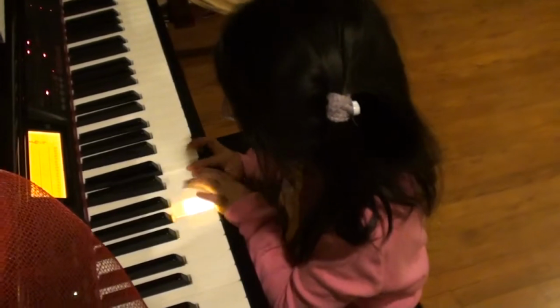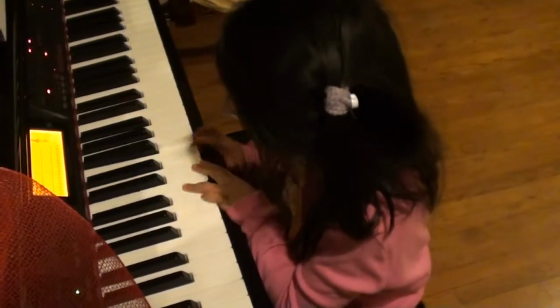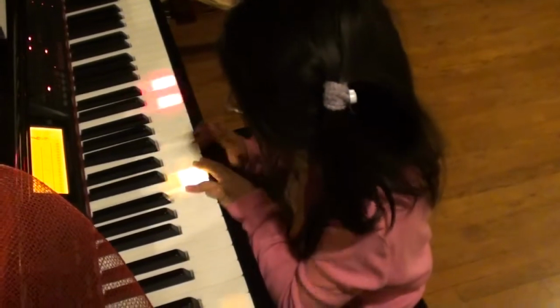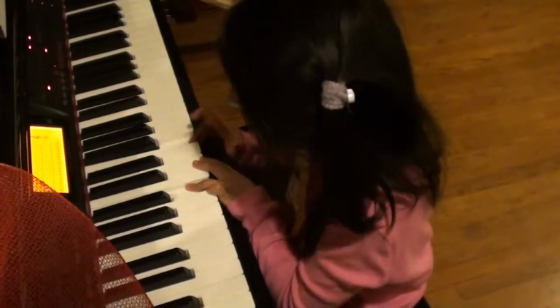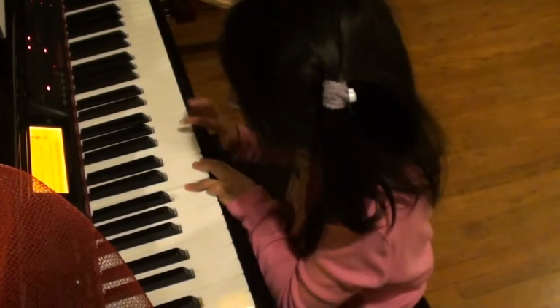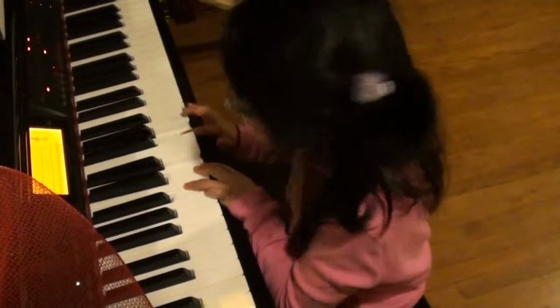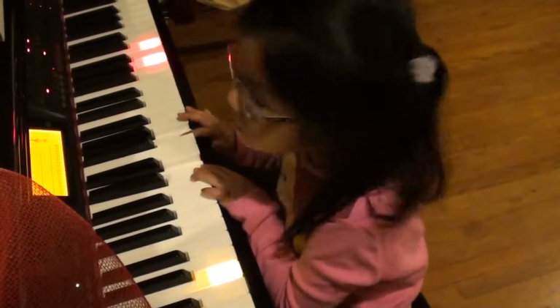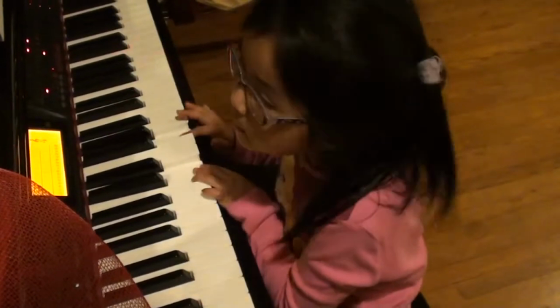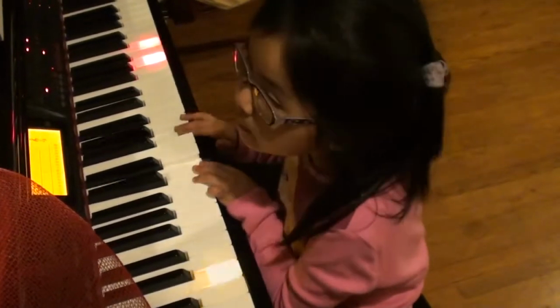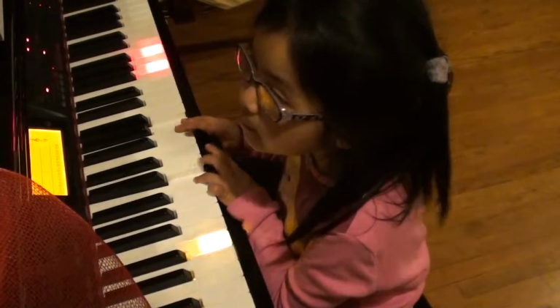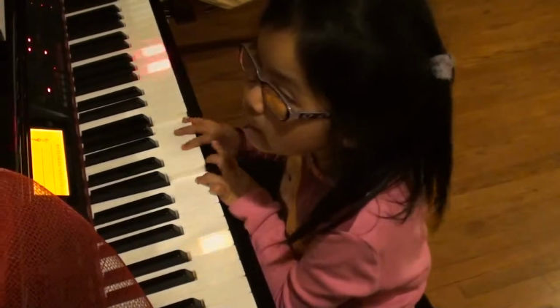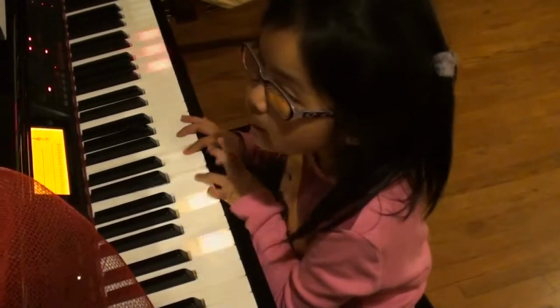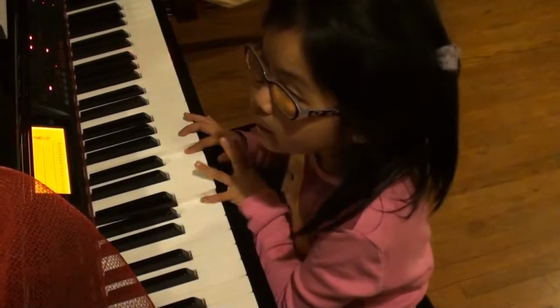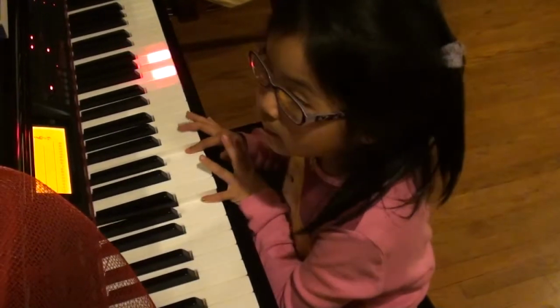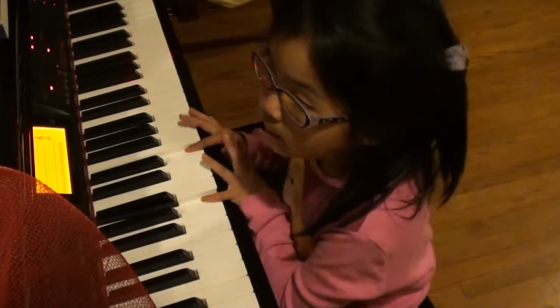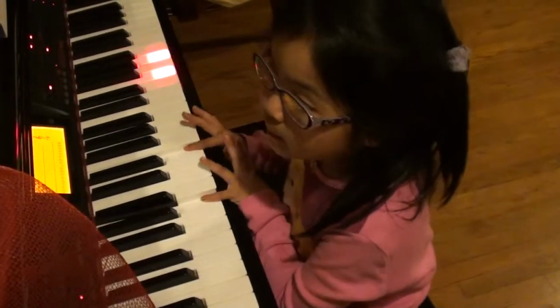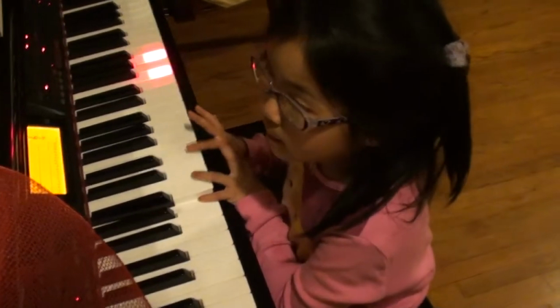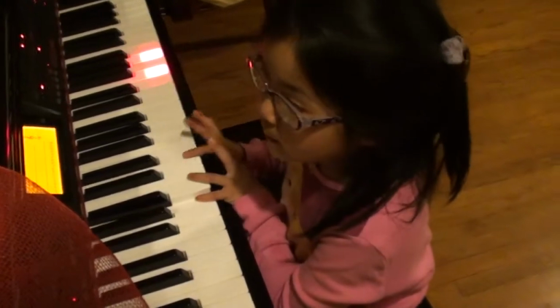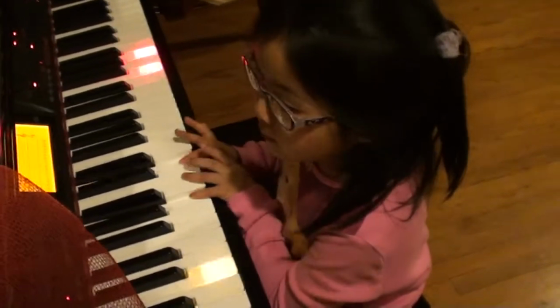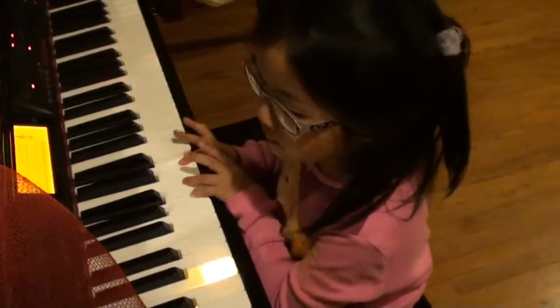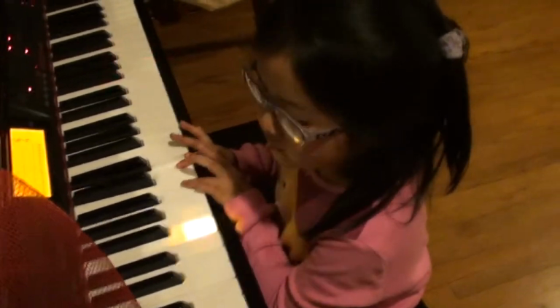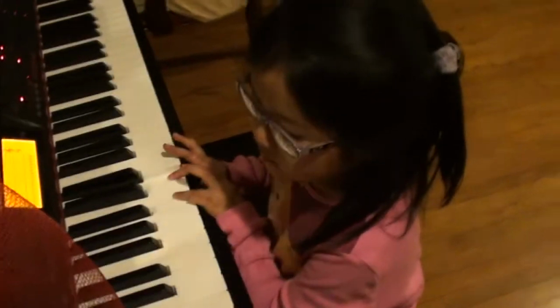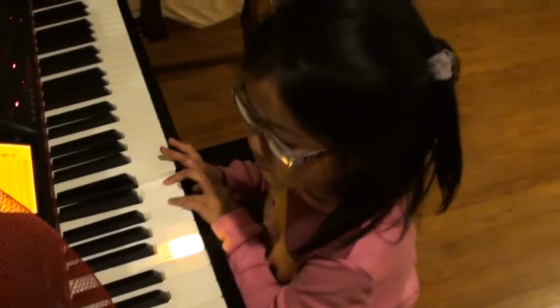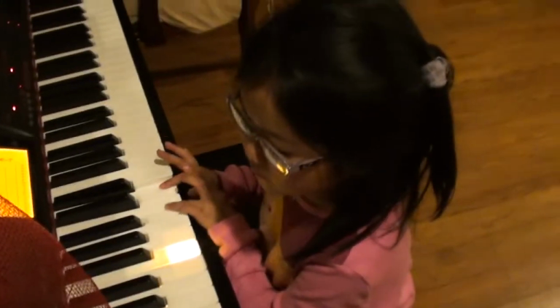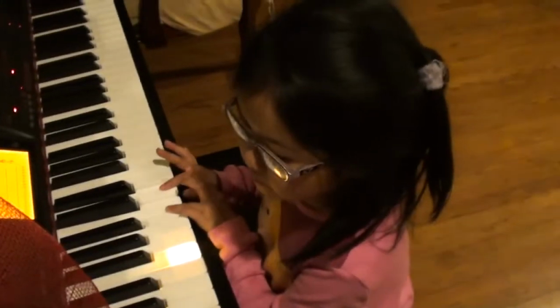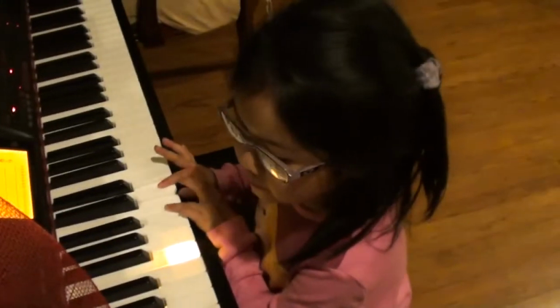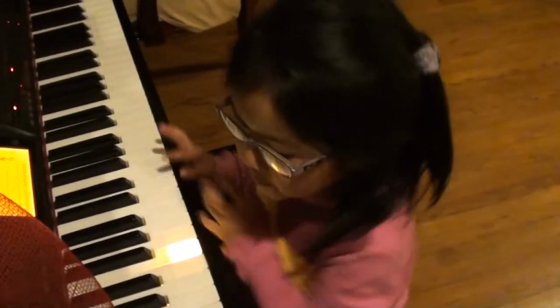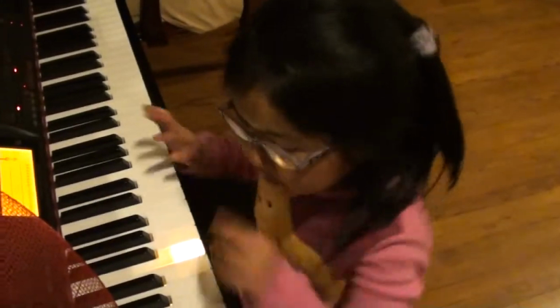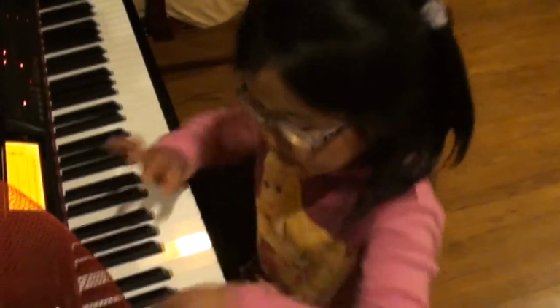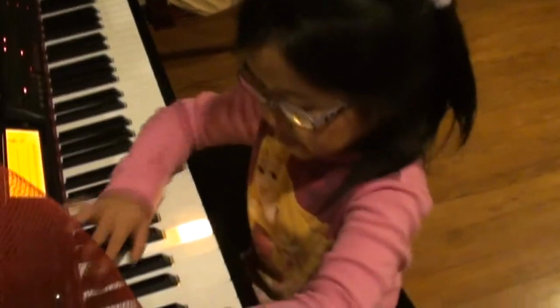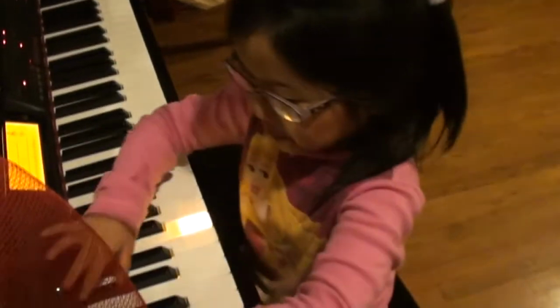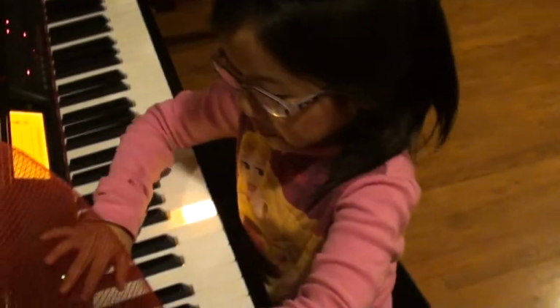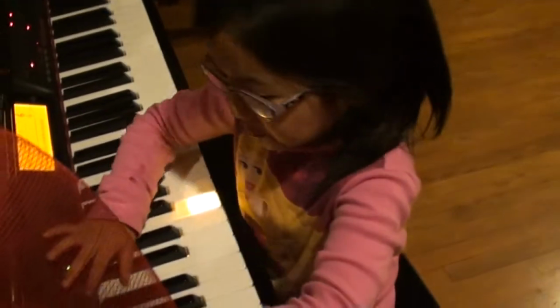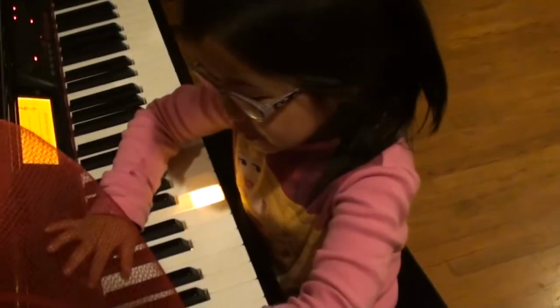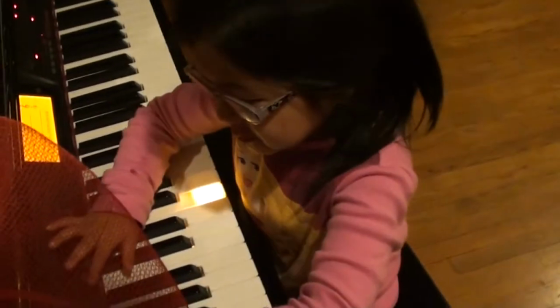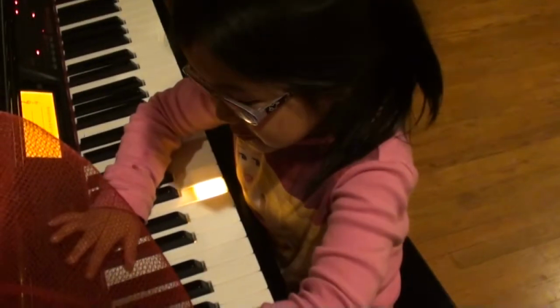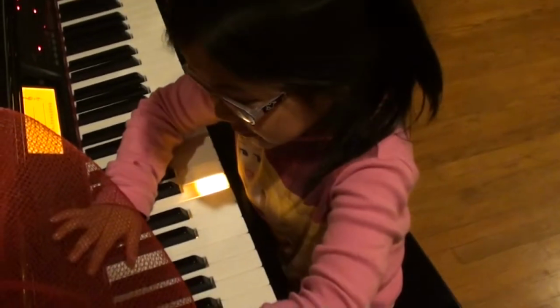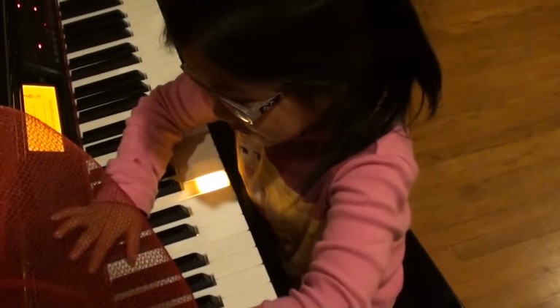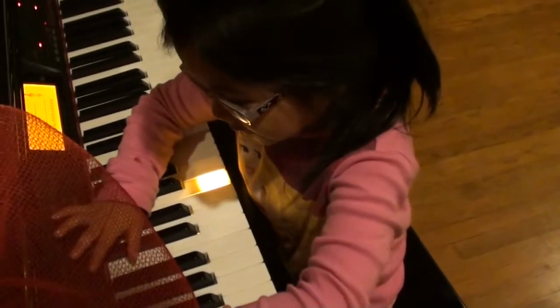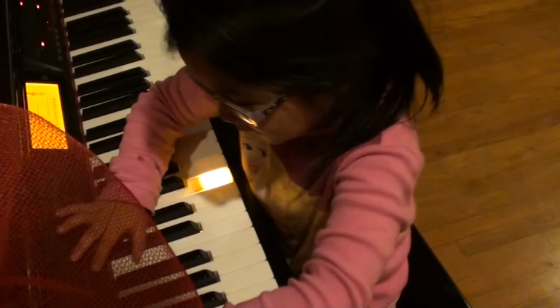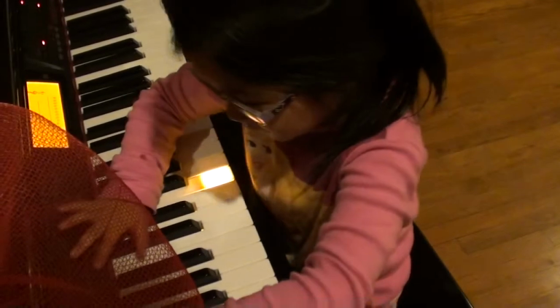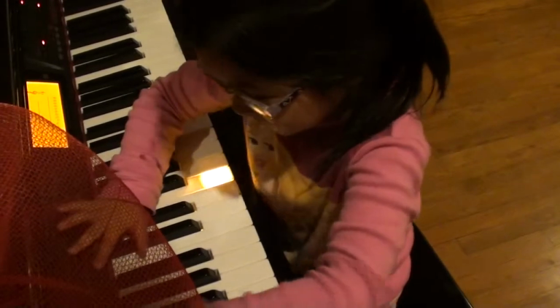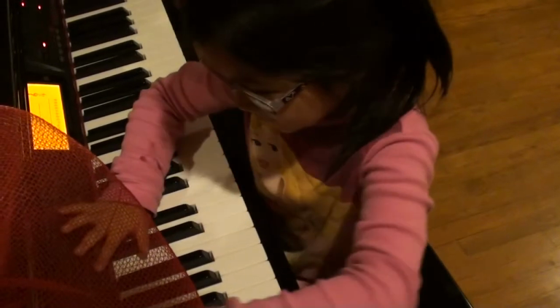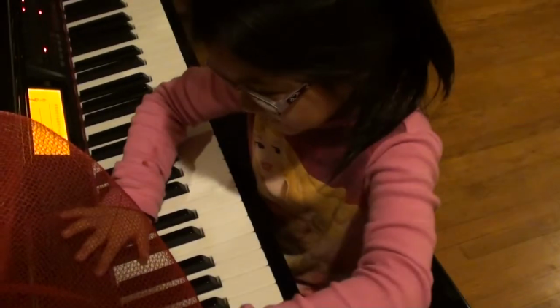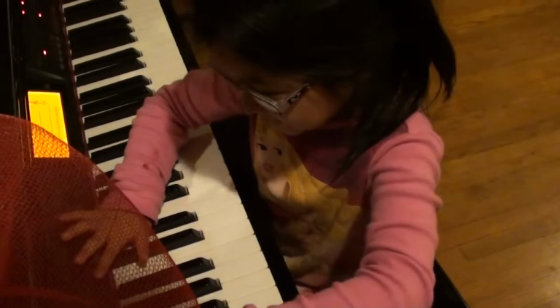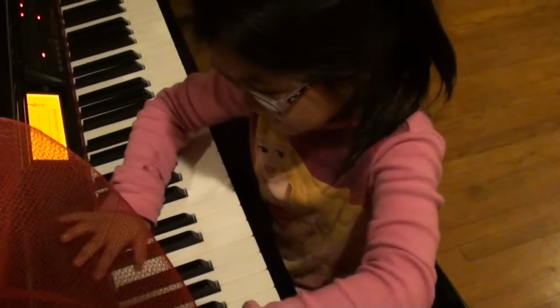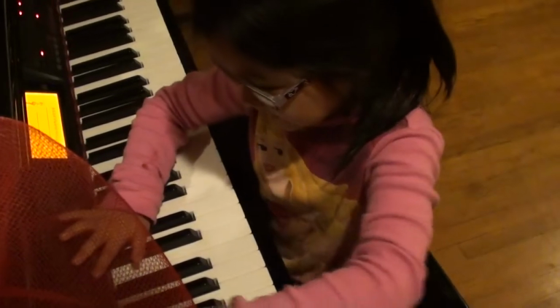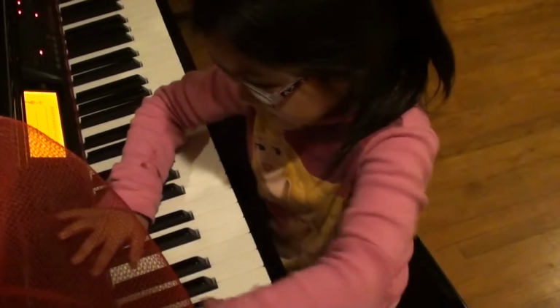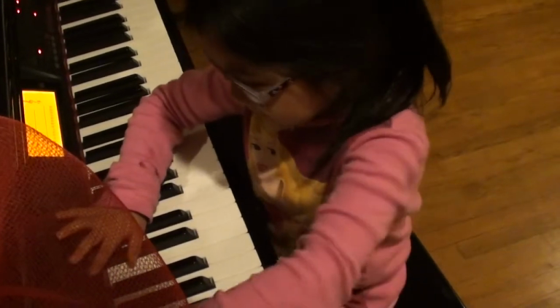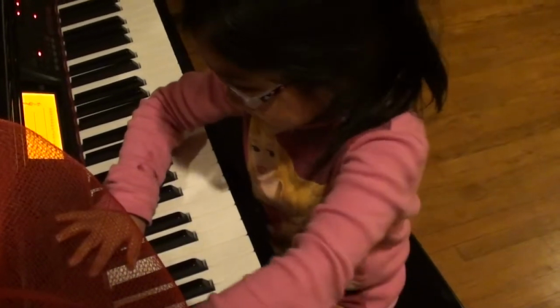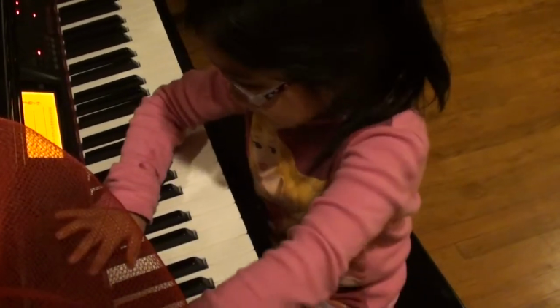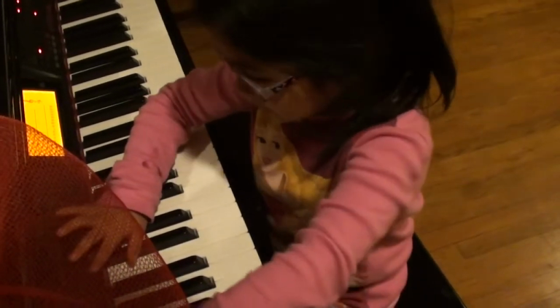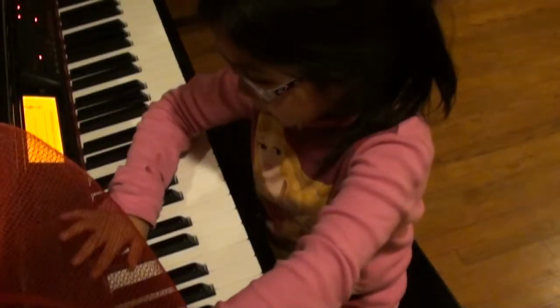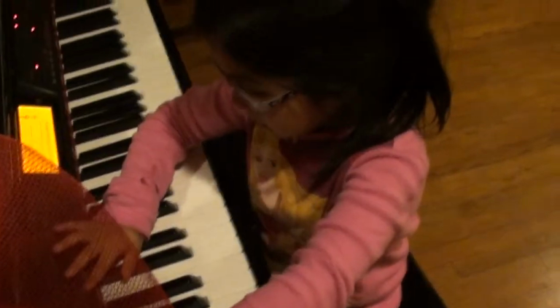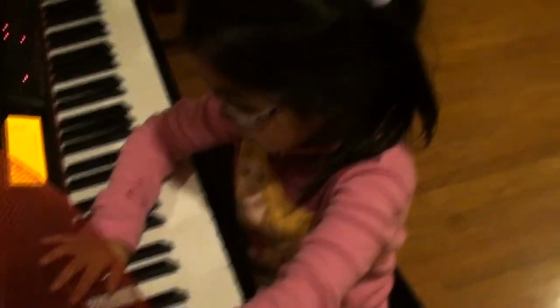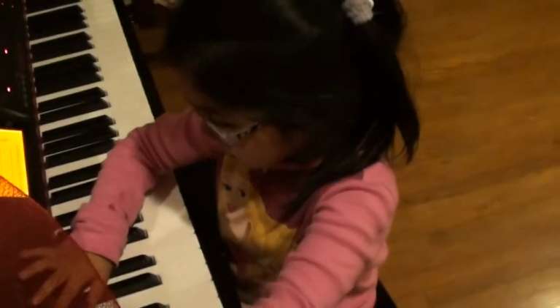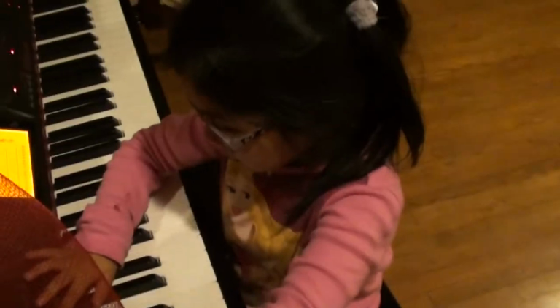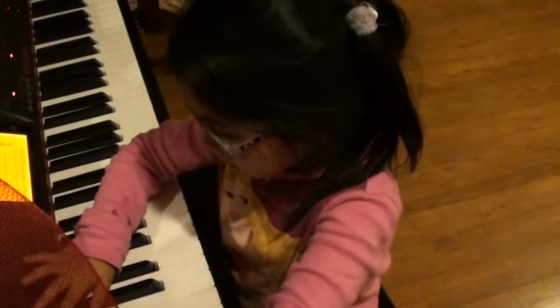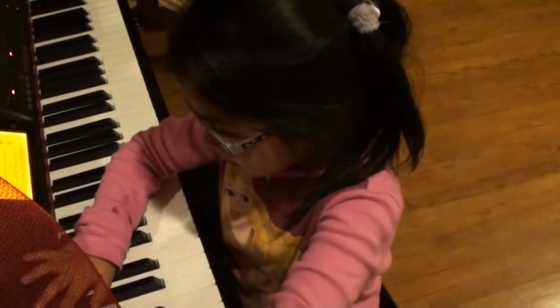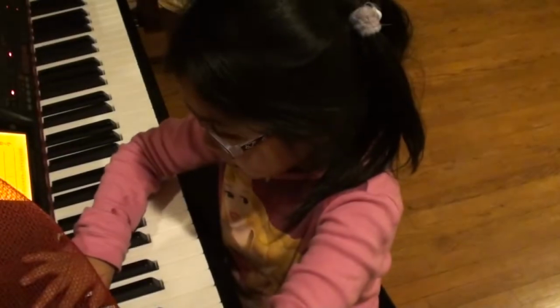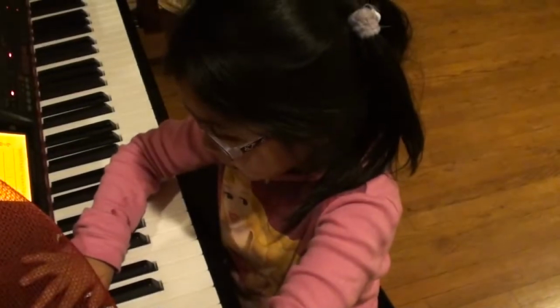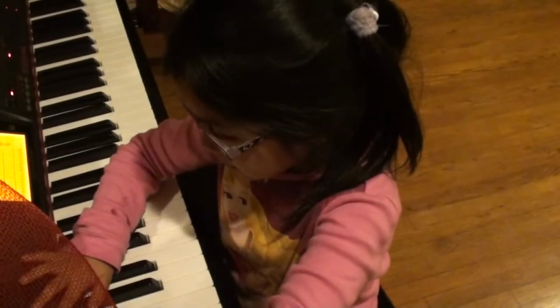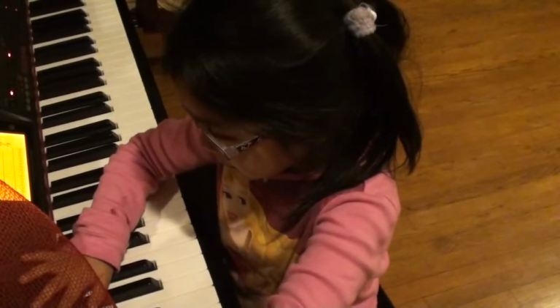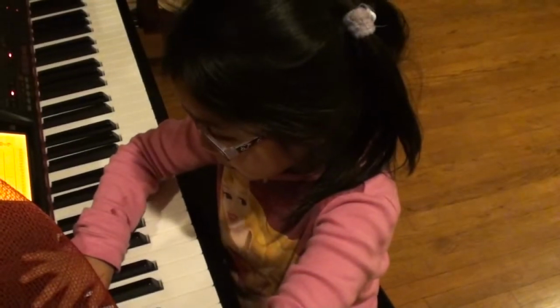Well, I'm going to show you what it is. Okay, play a different song.